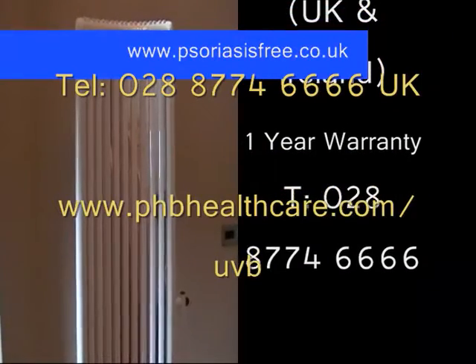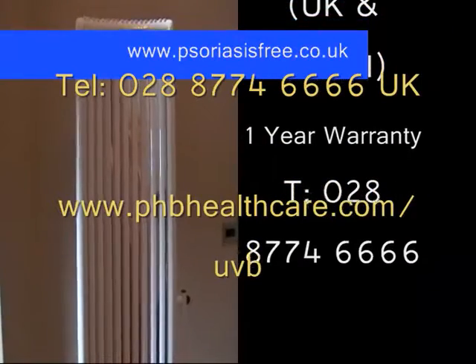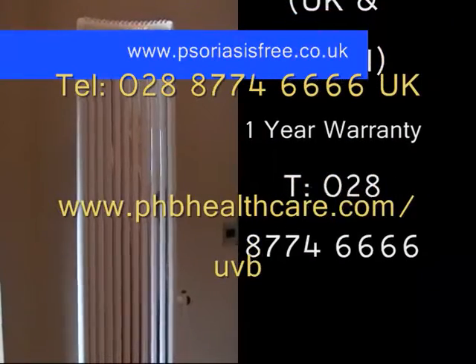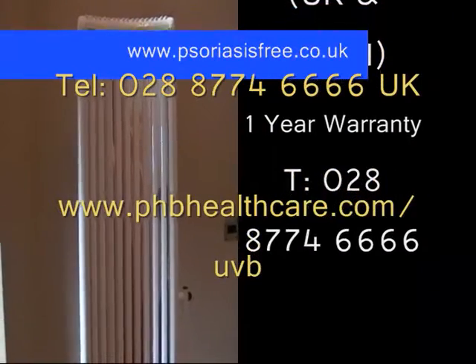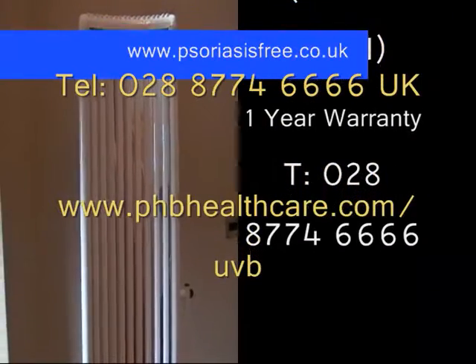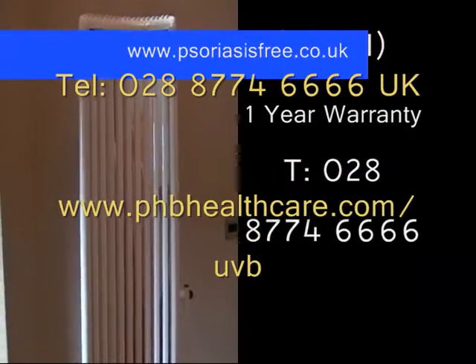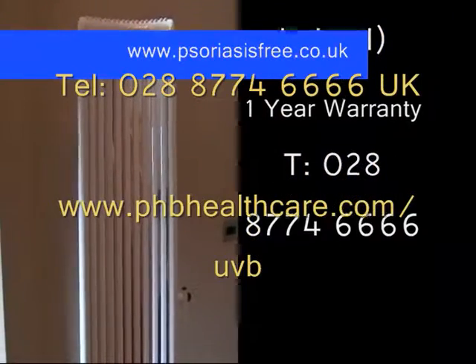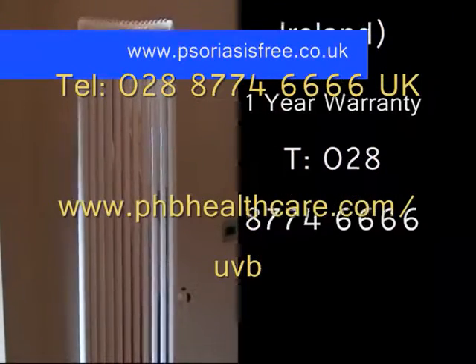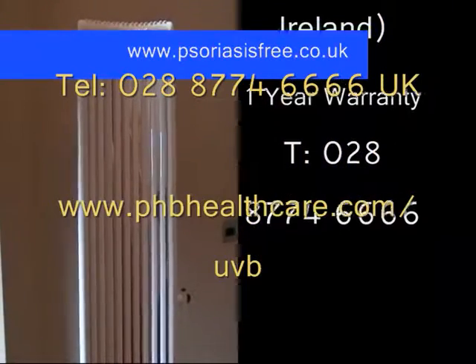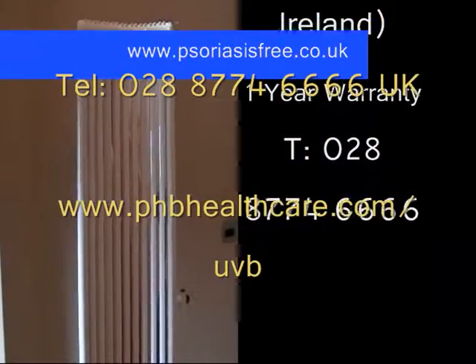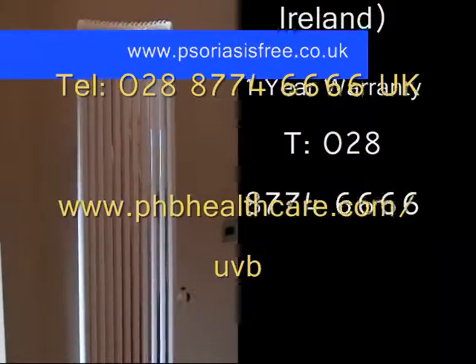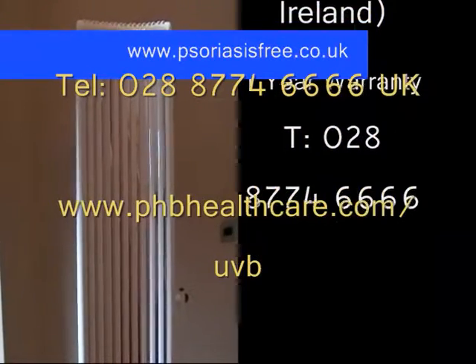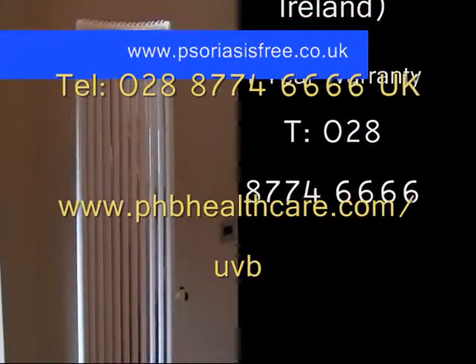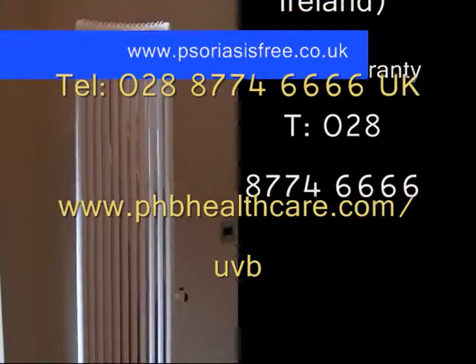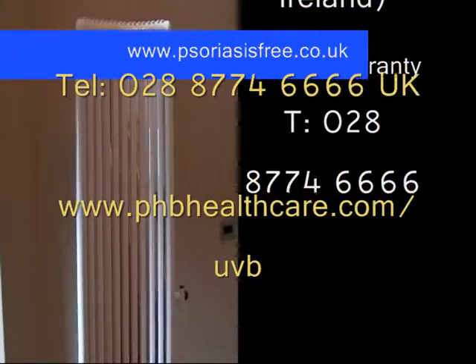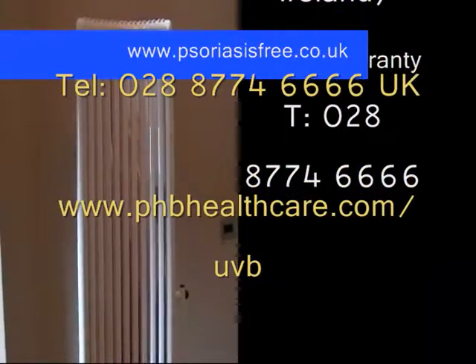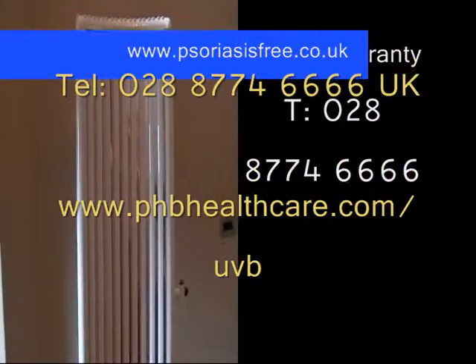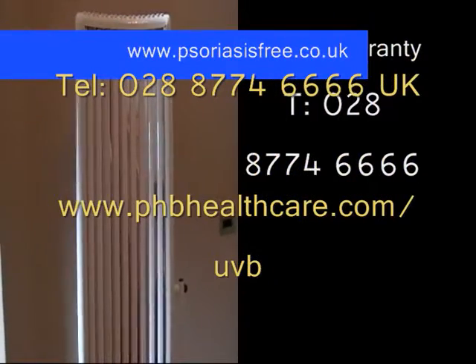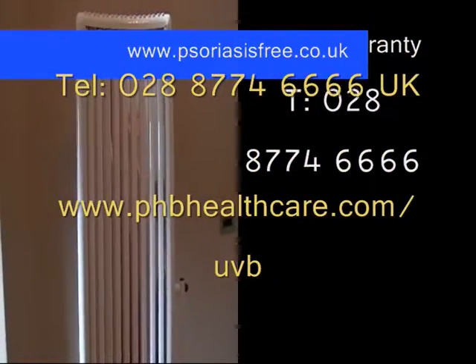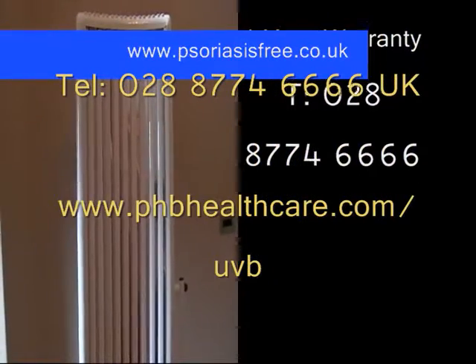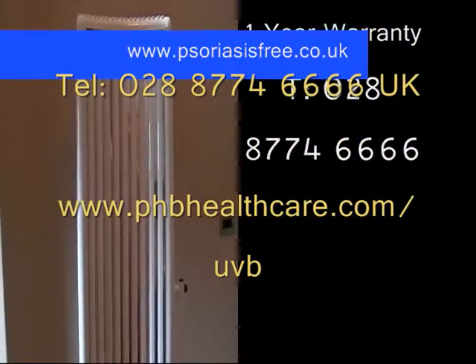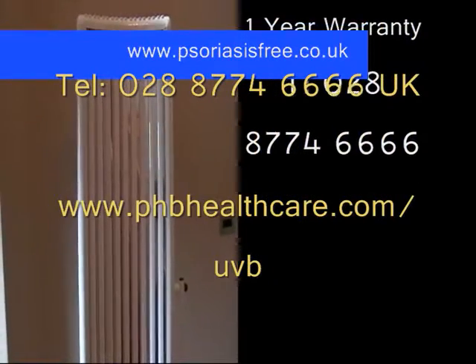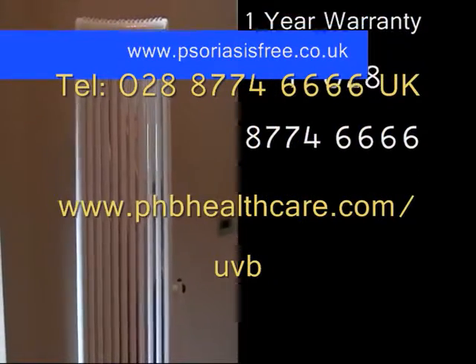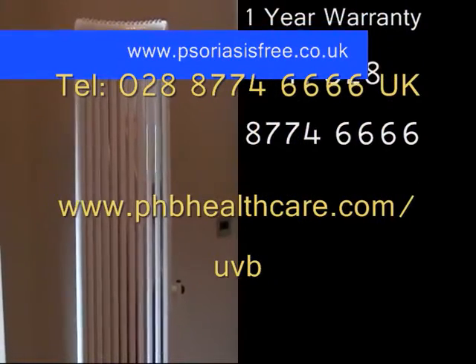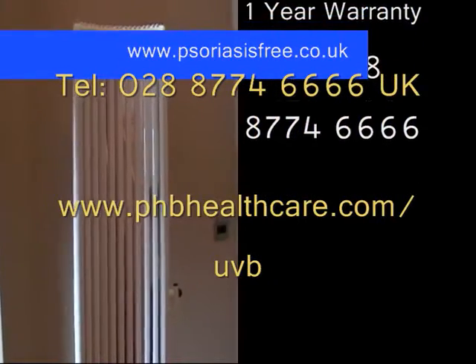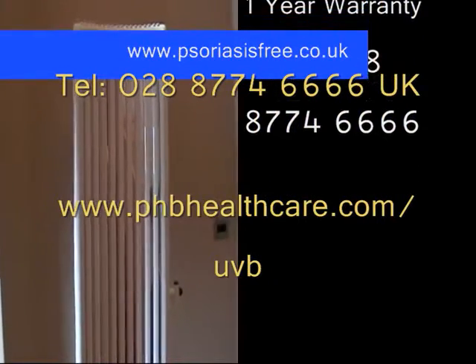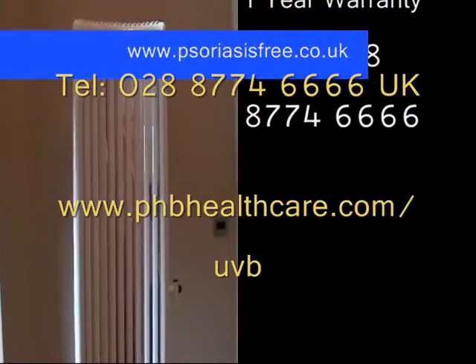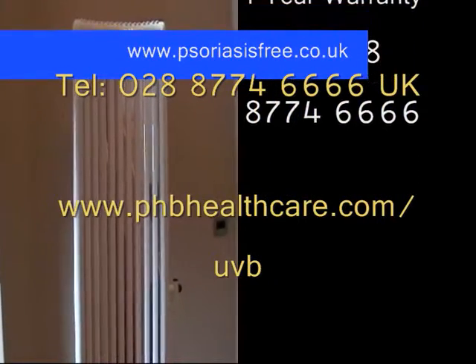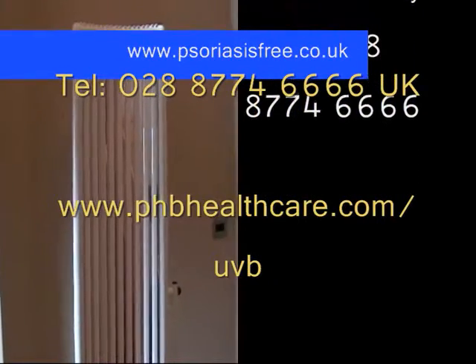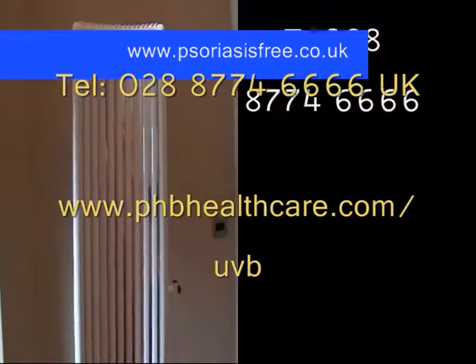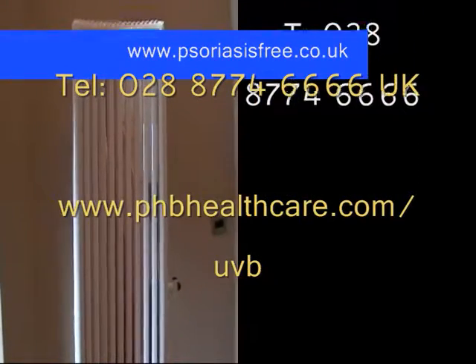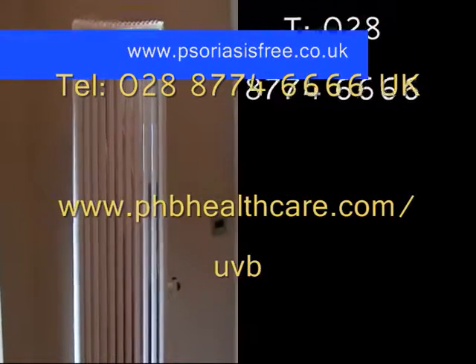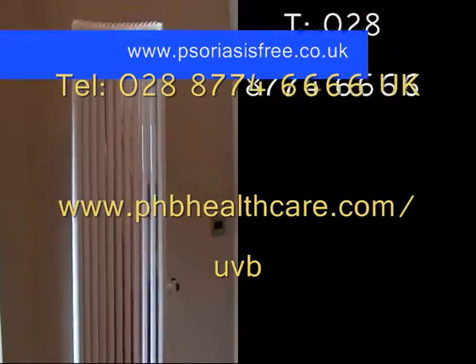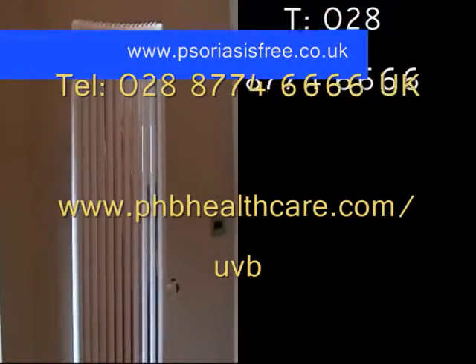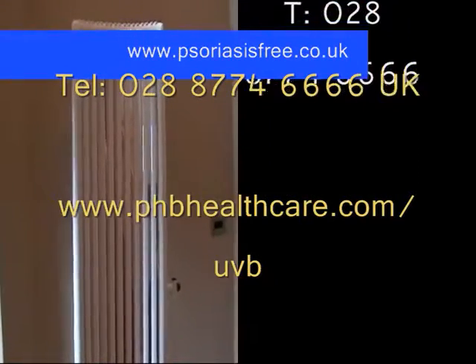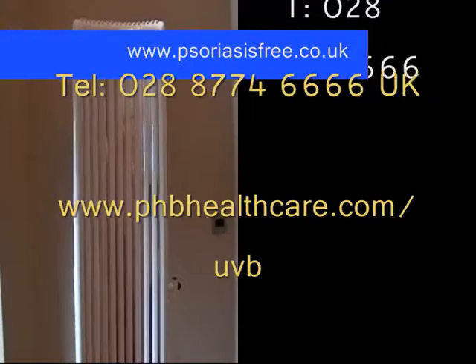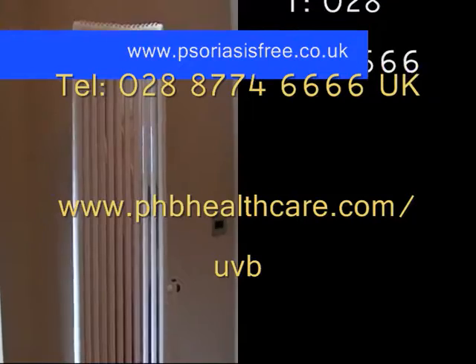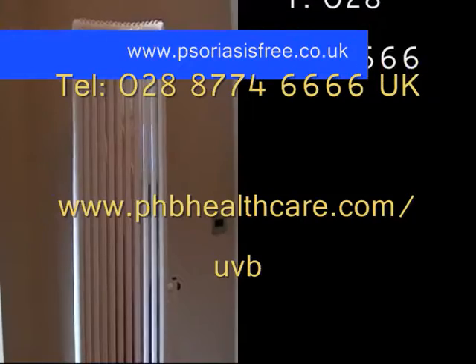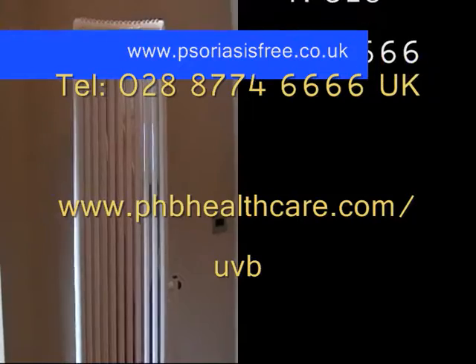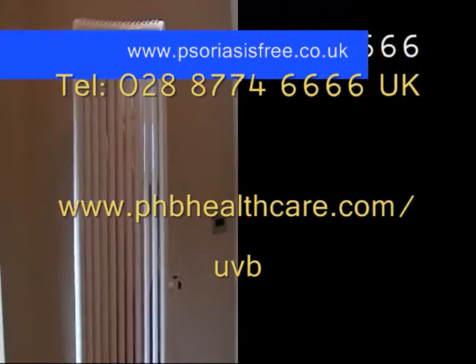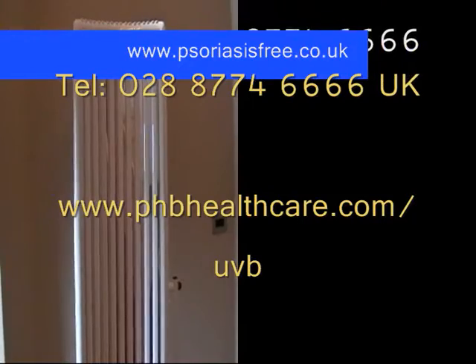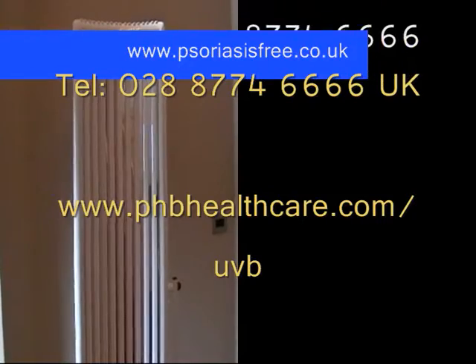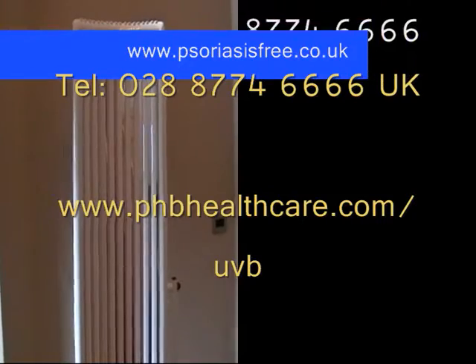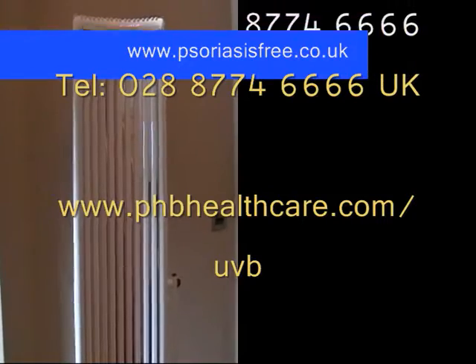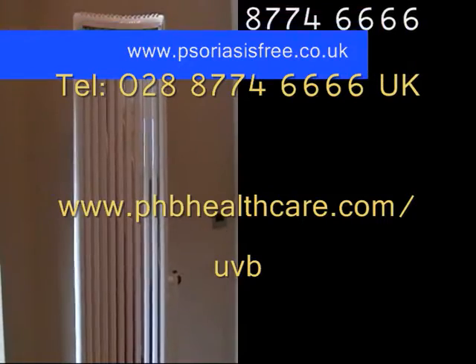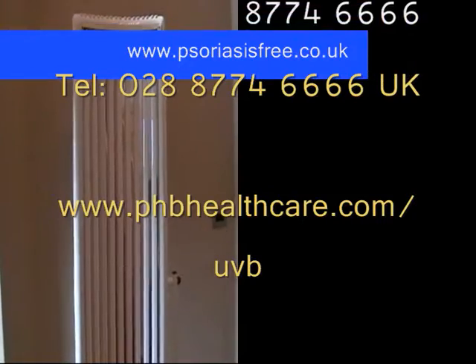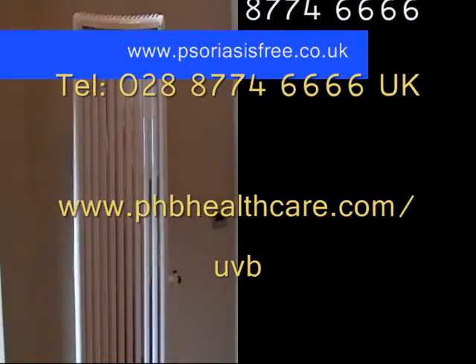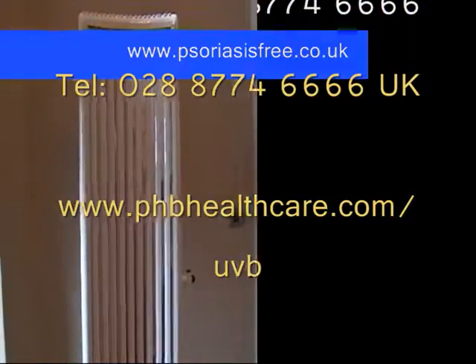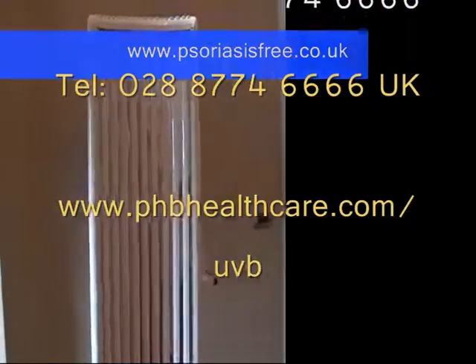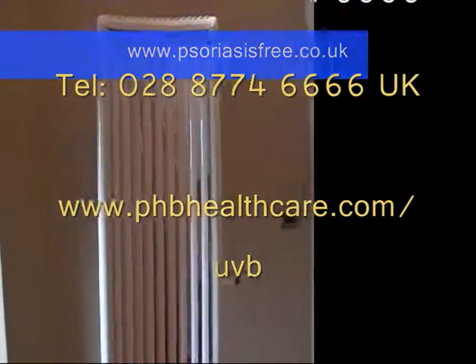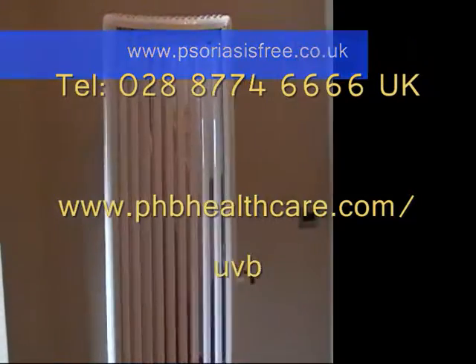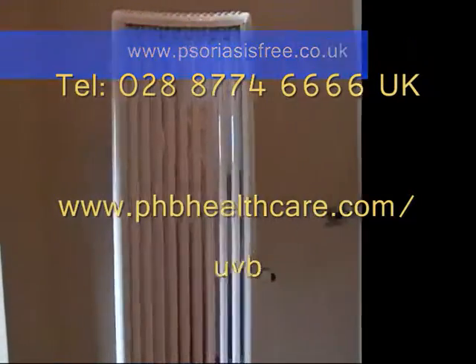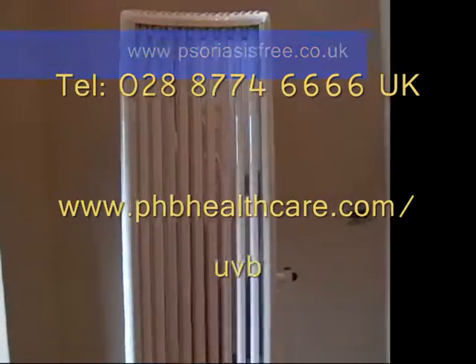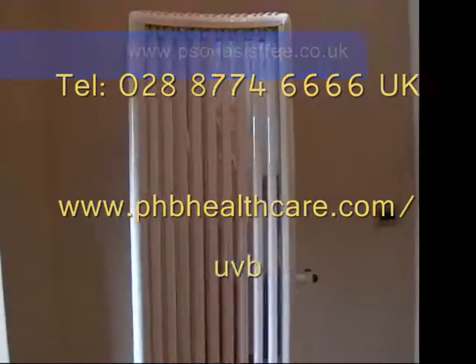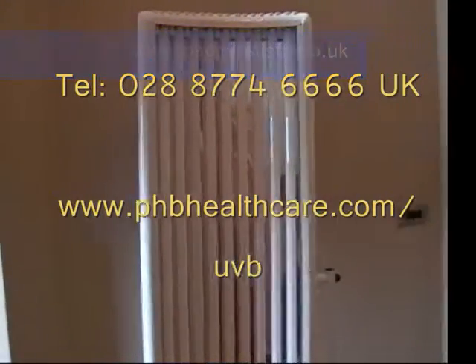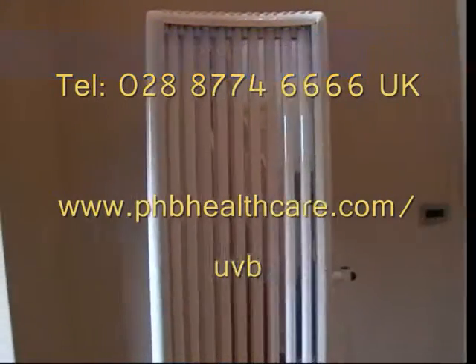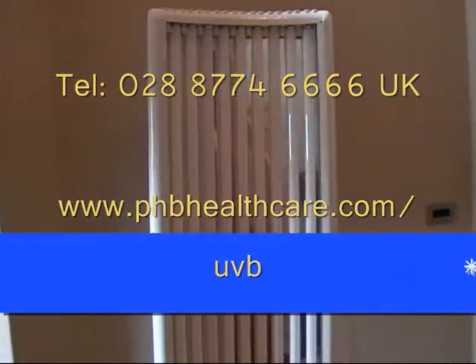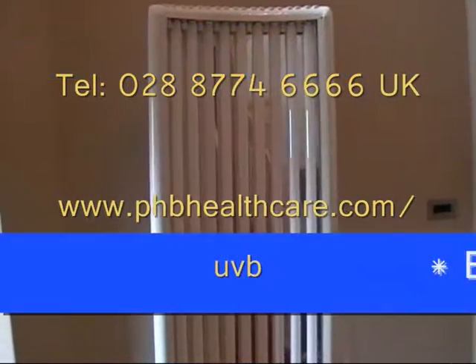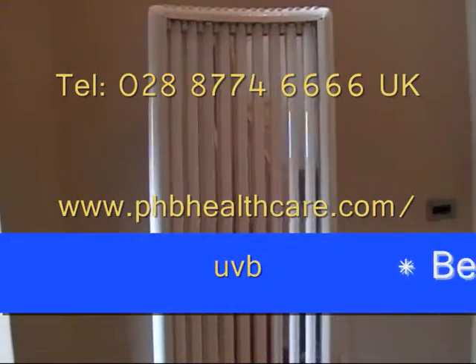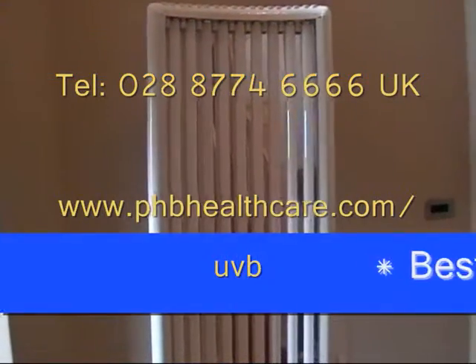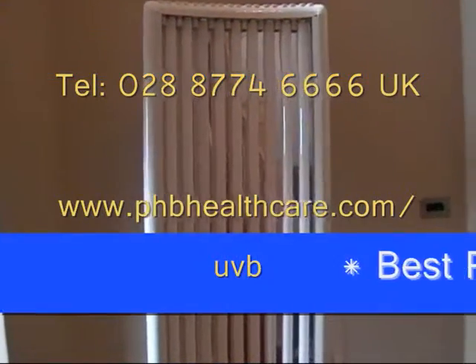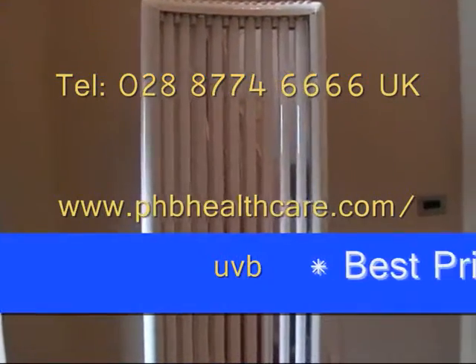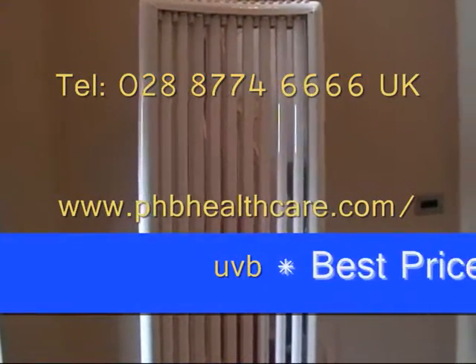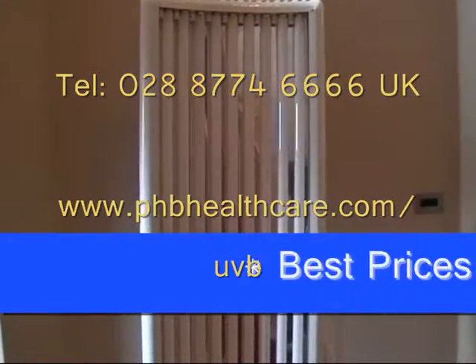So please visit www.psoriasisfree.co.uk.